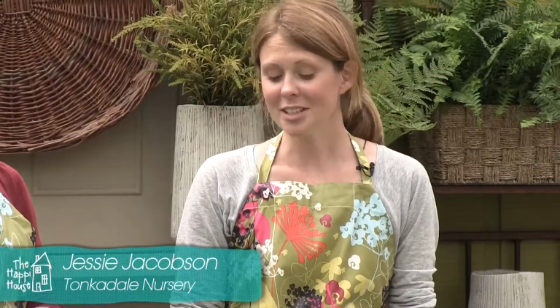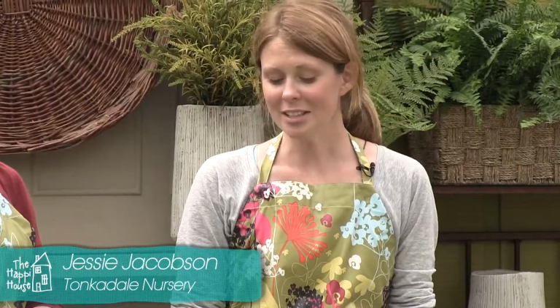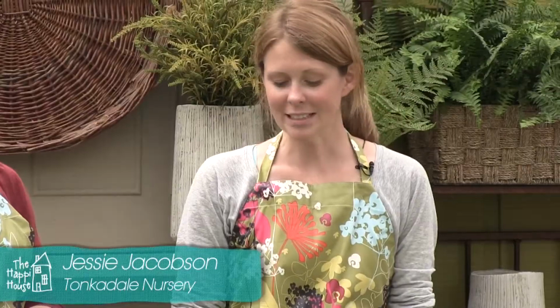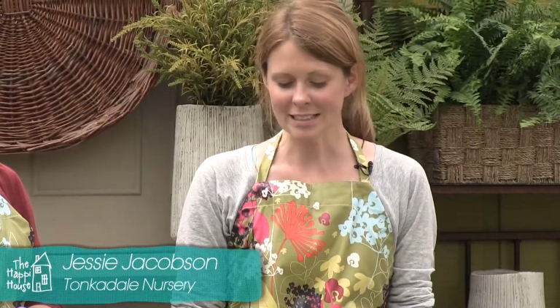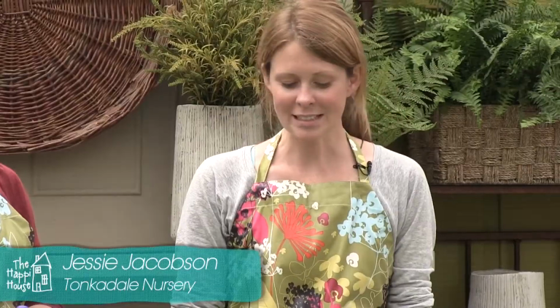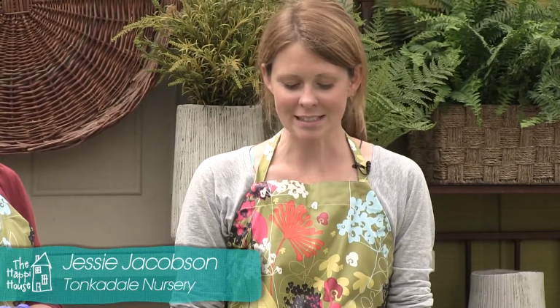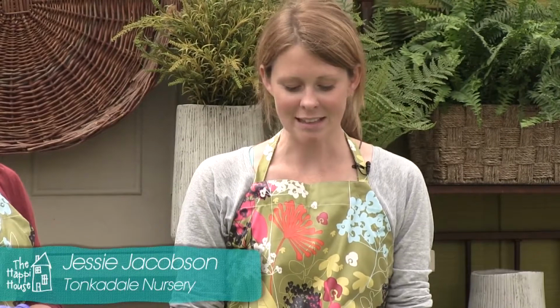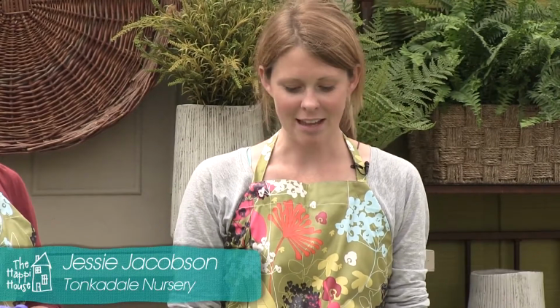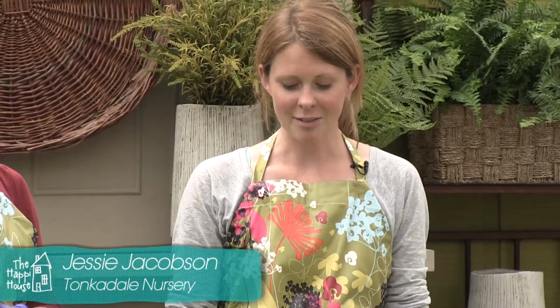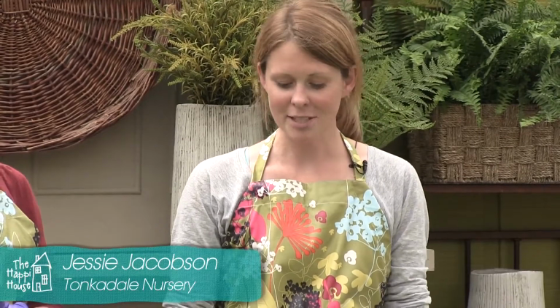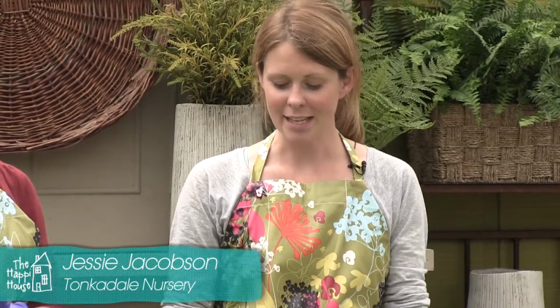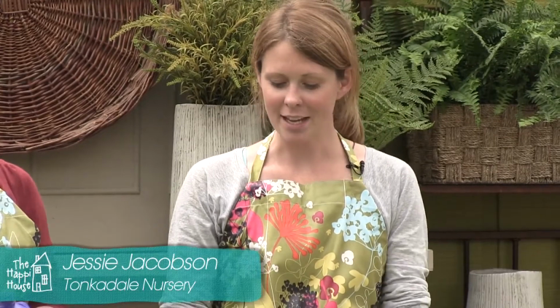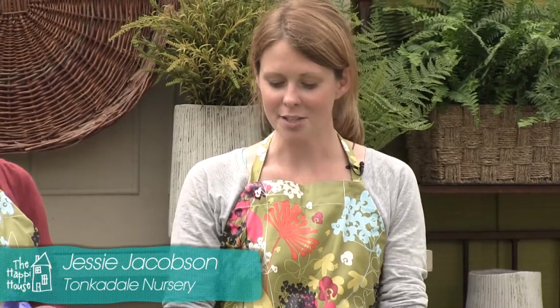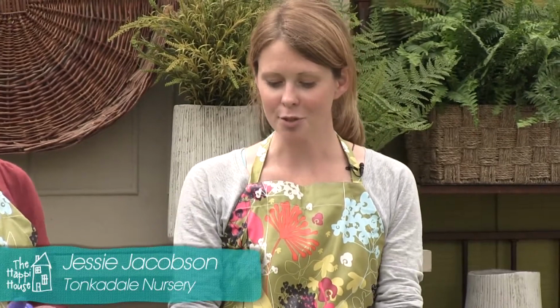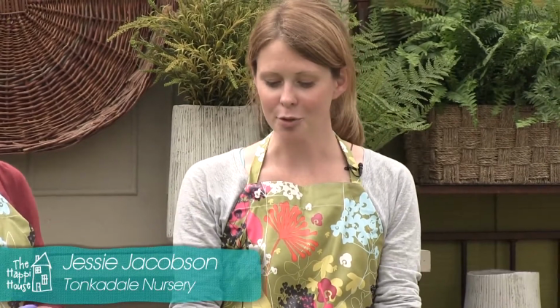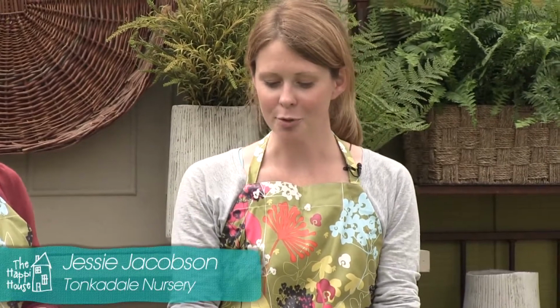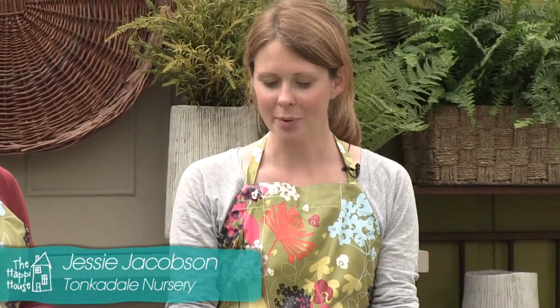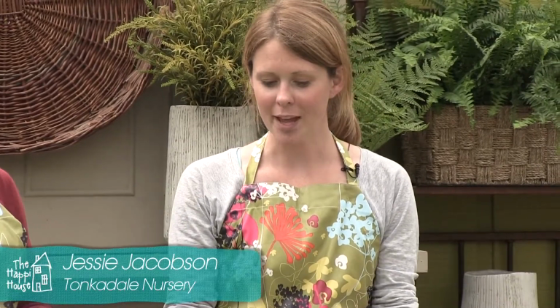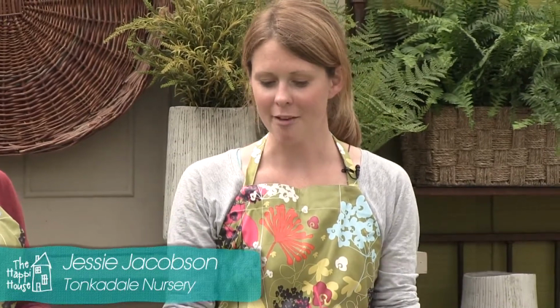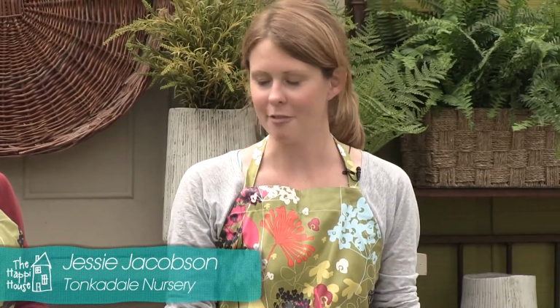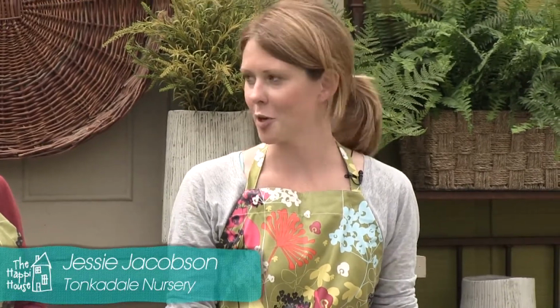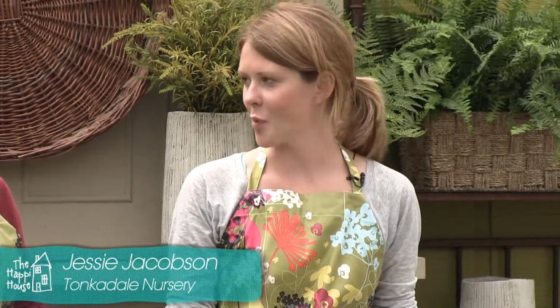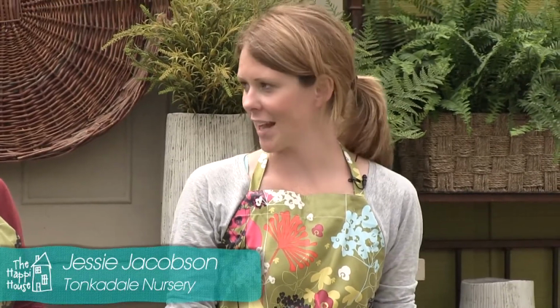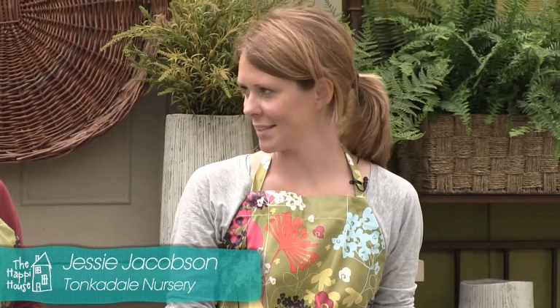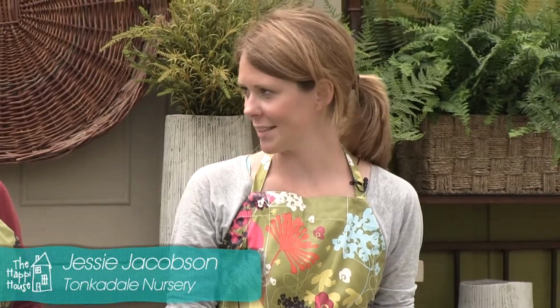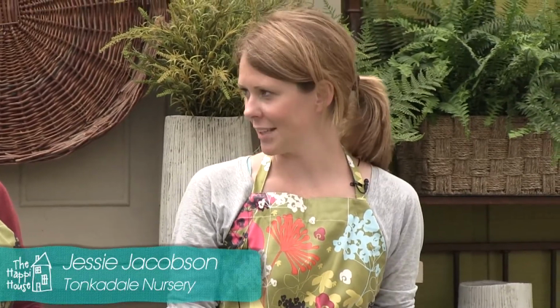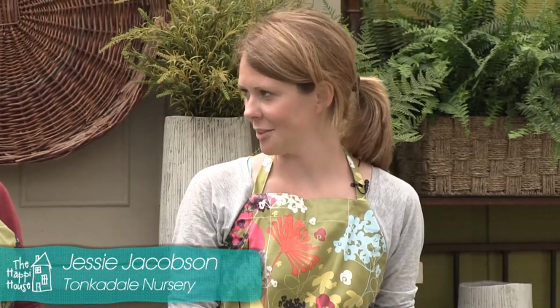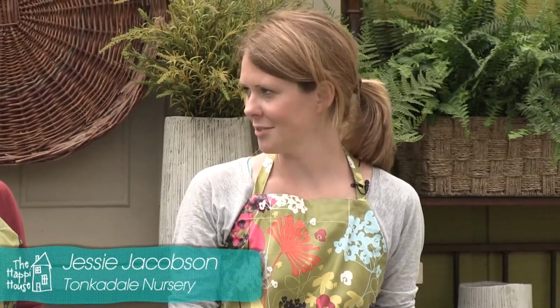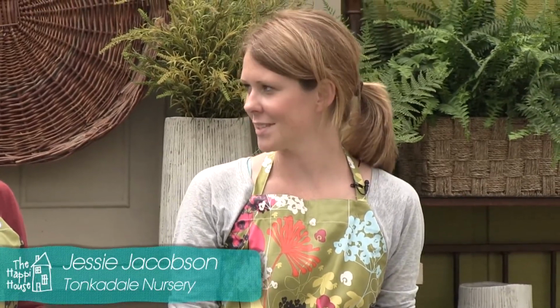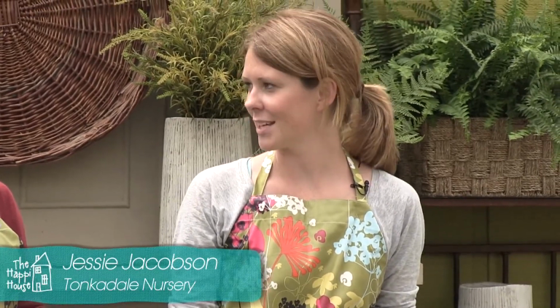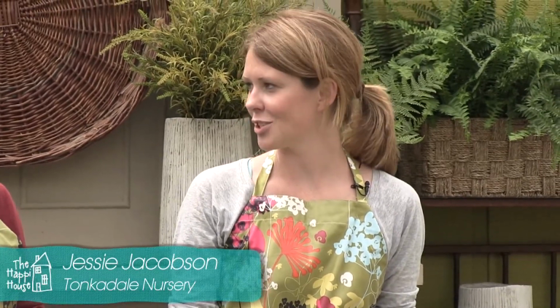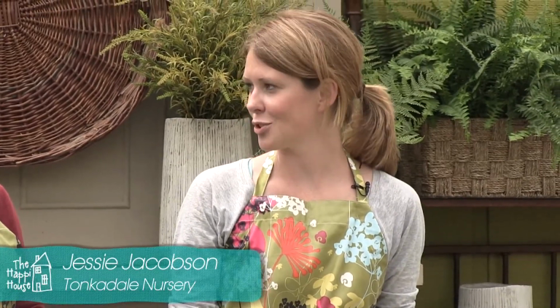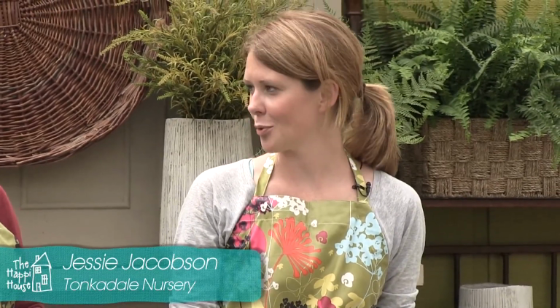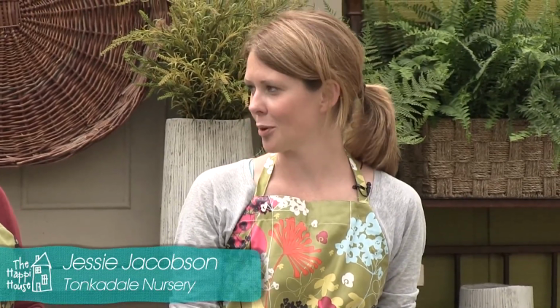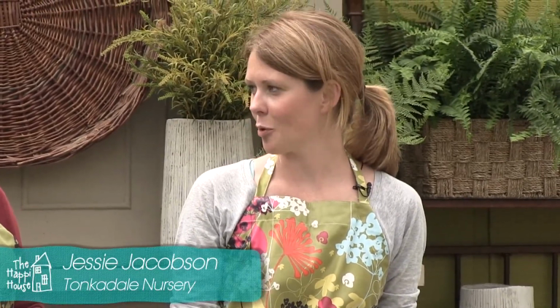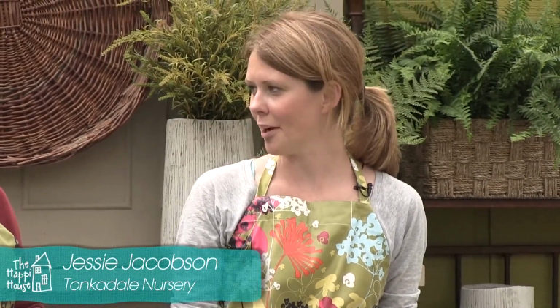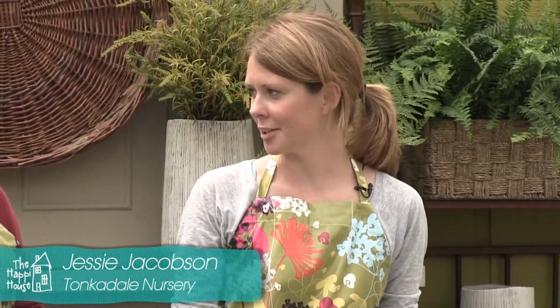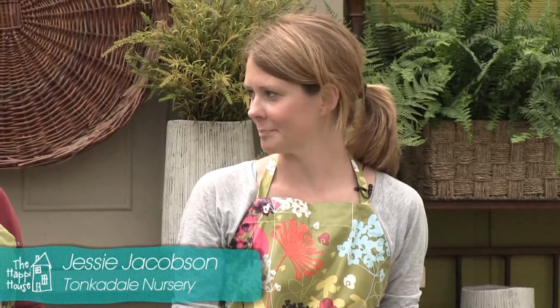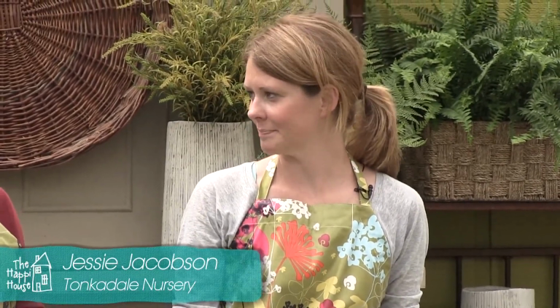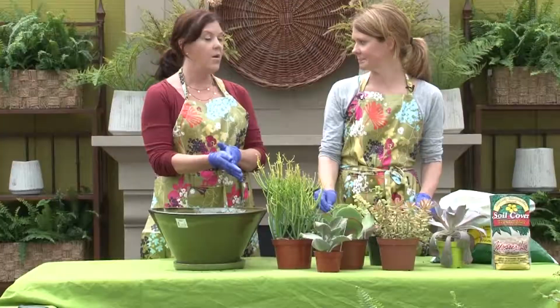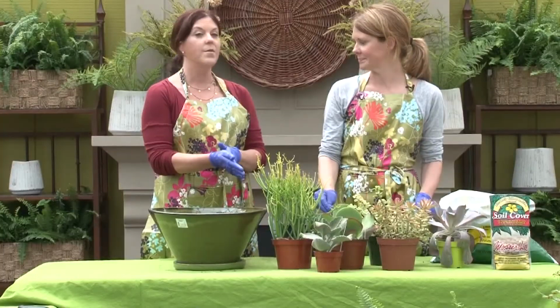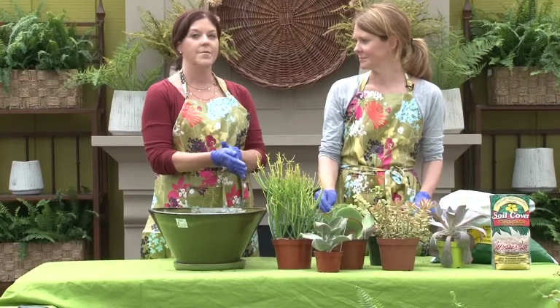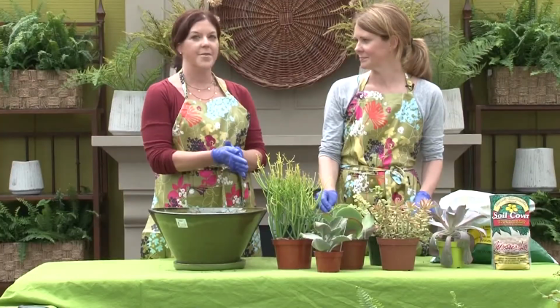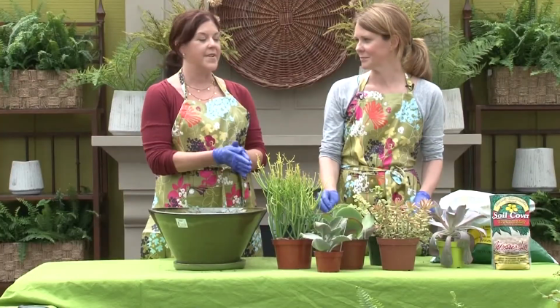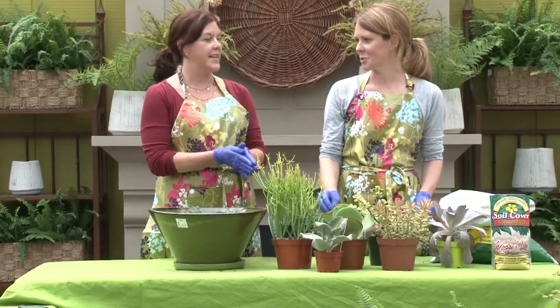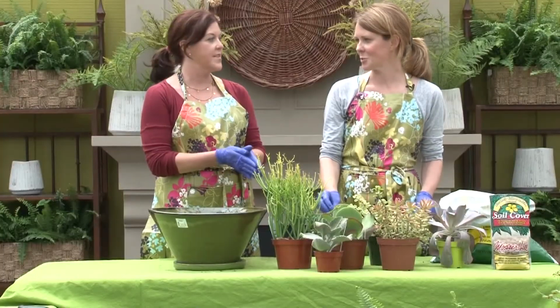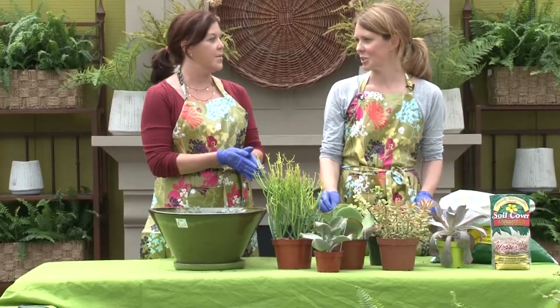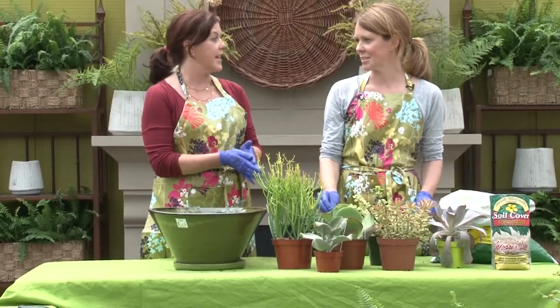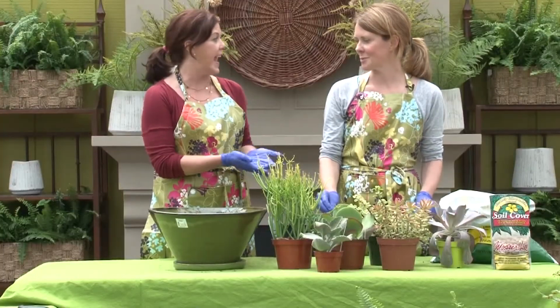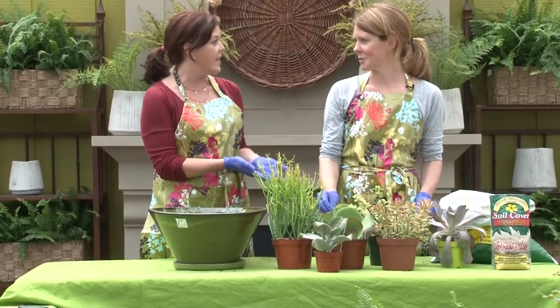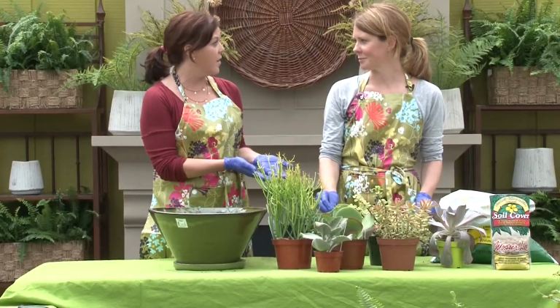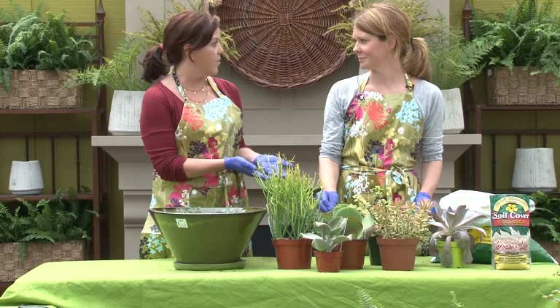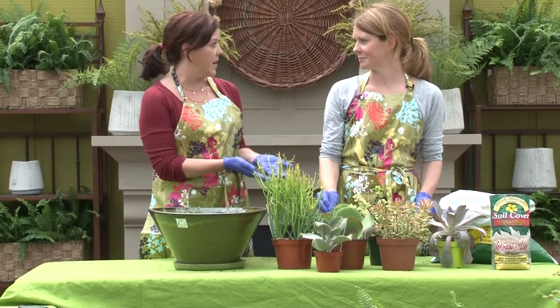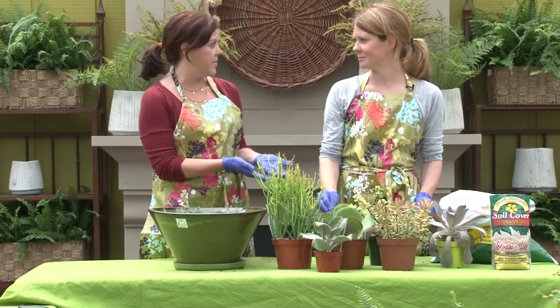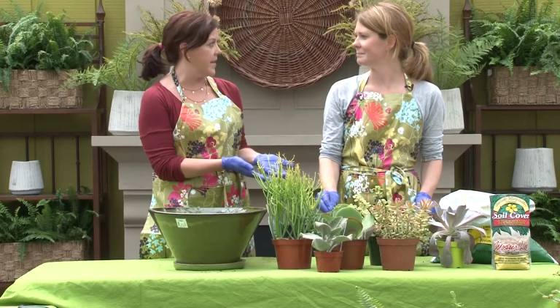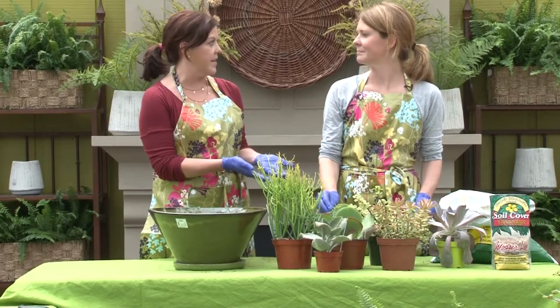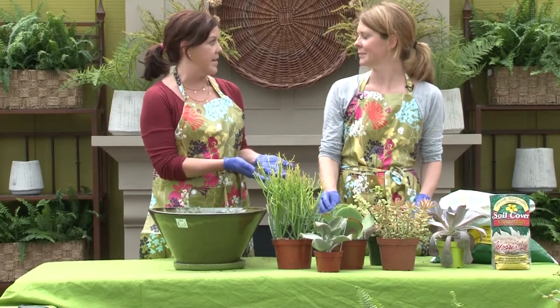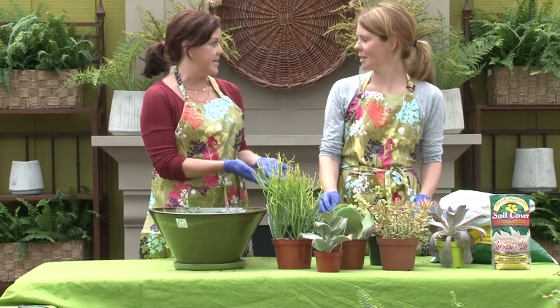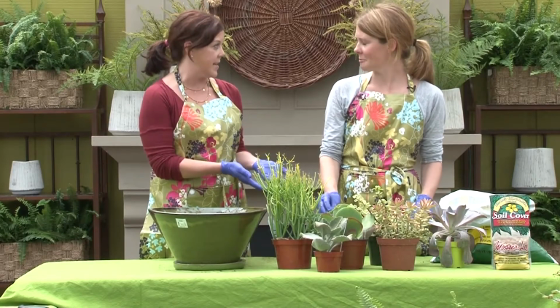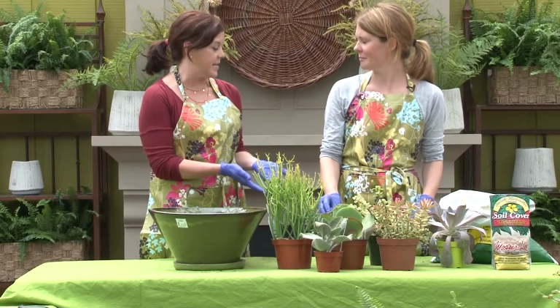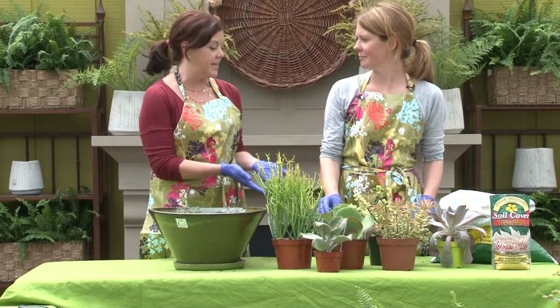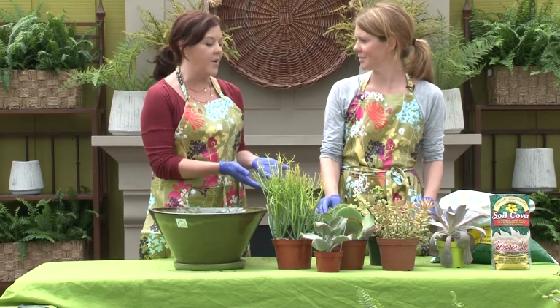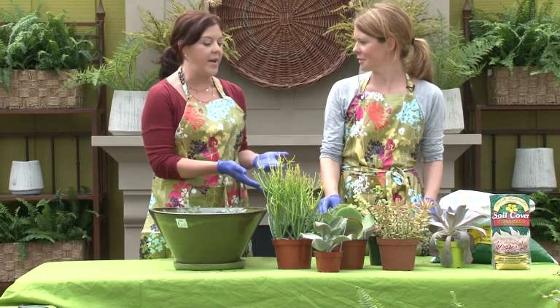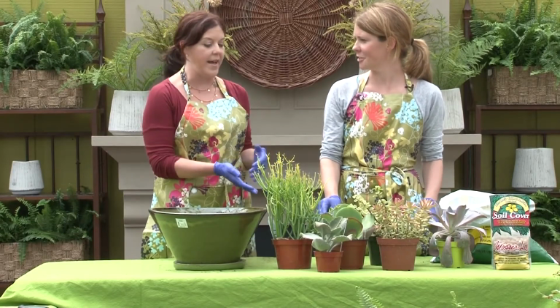Well, succulents as a group have very waxy leaves that store water. So like aloe might be a succulent.